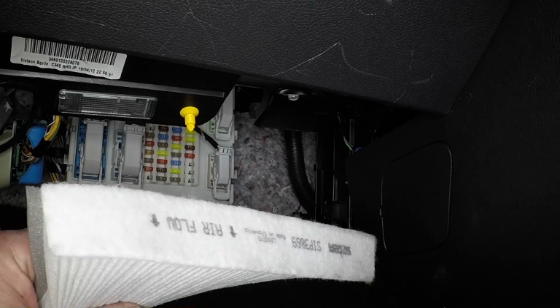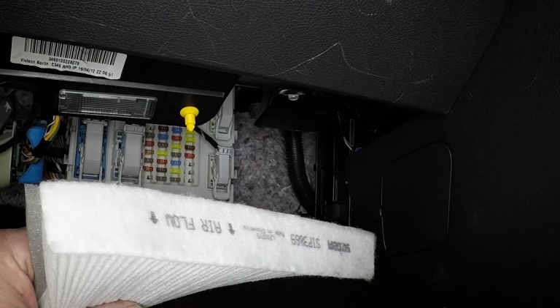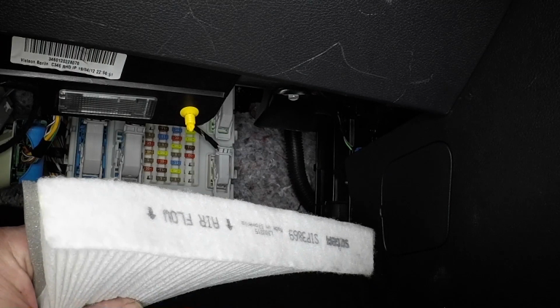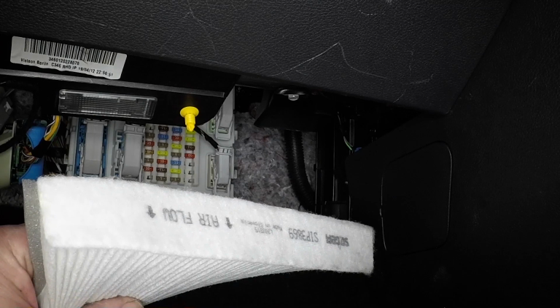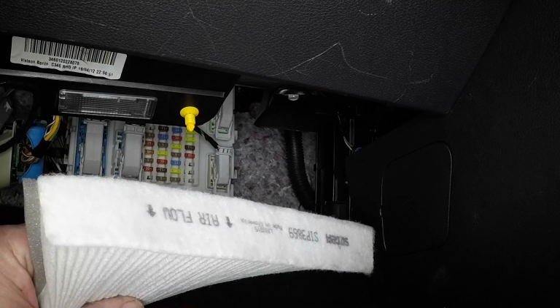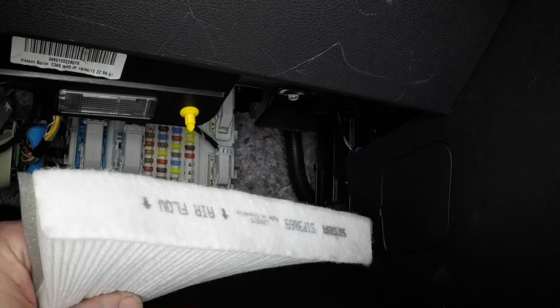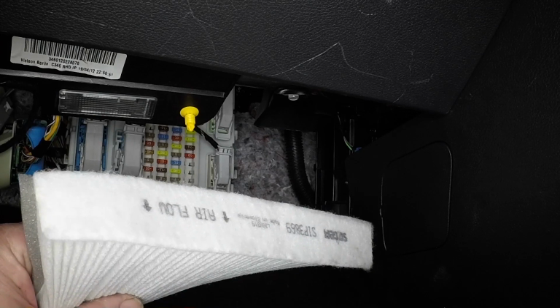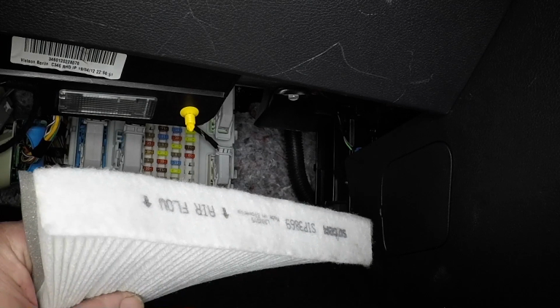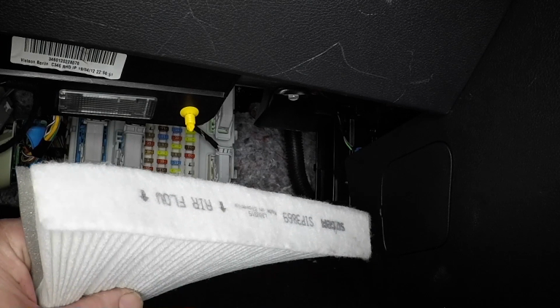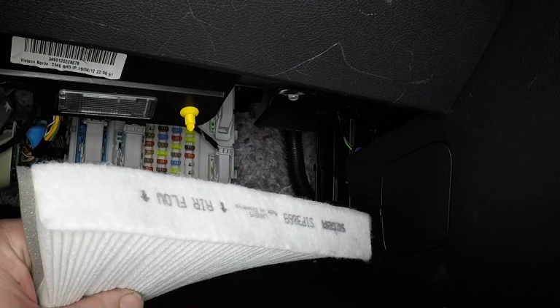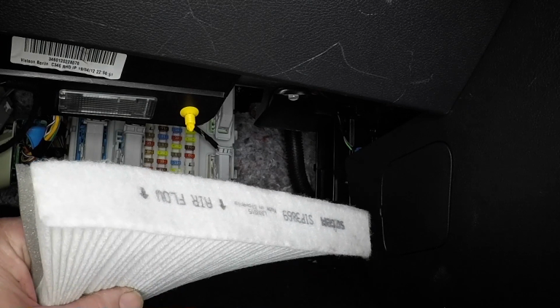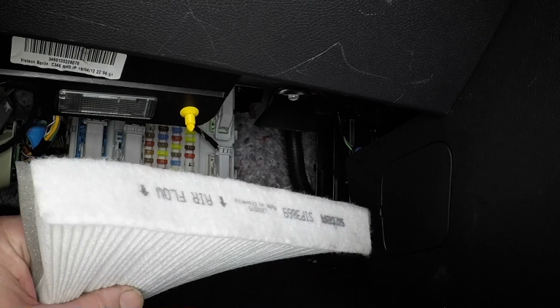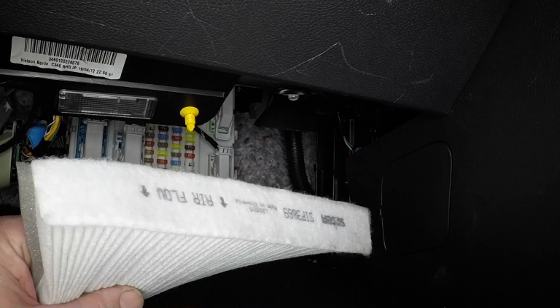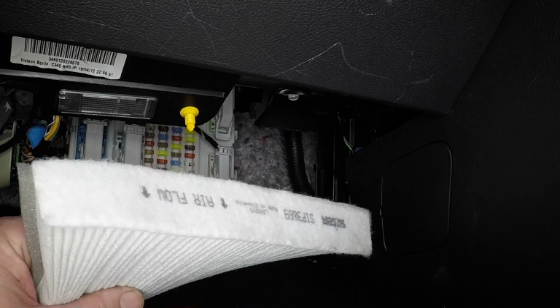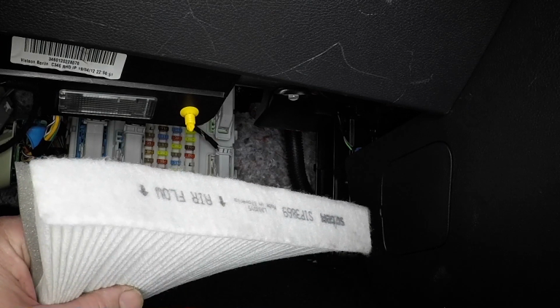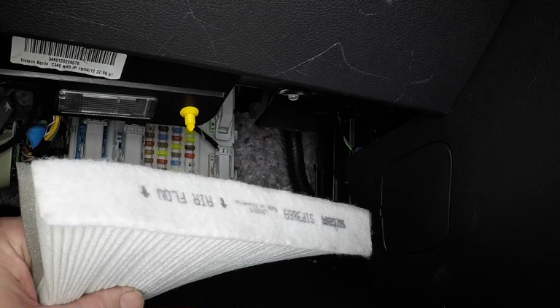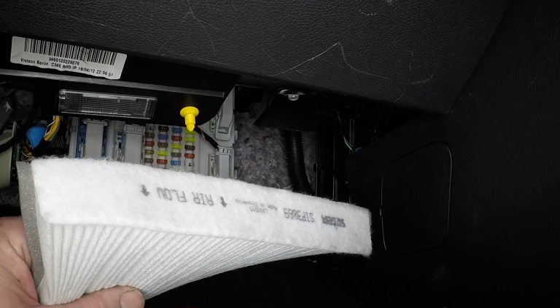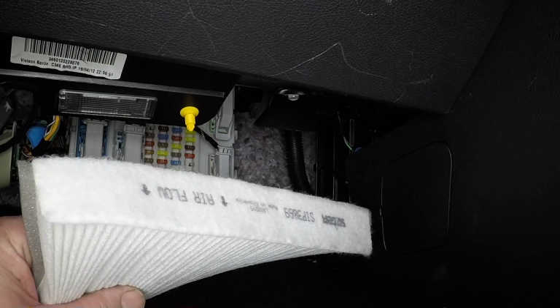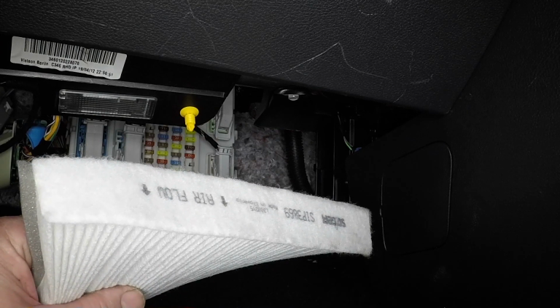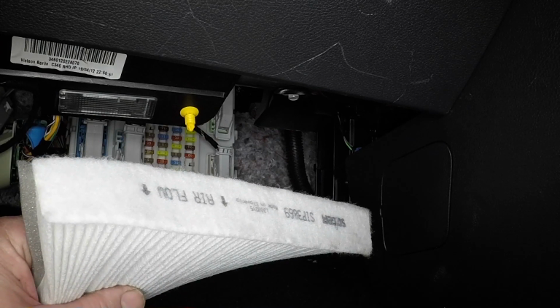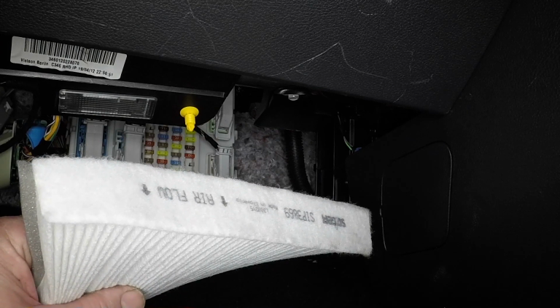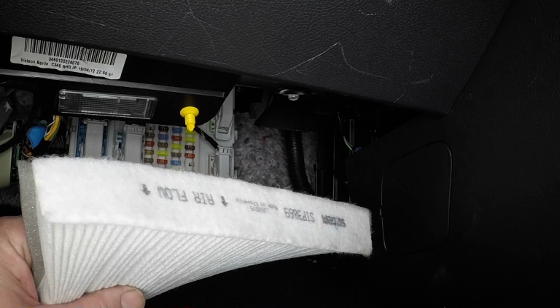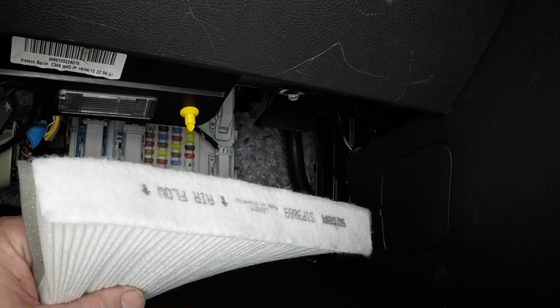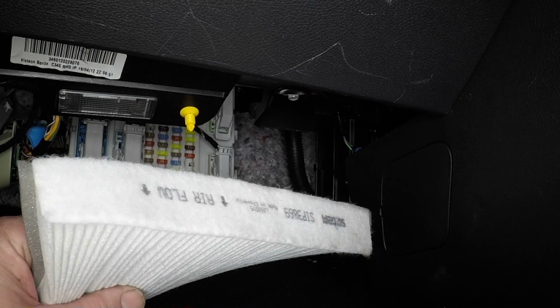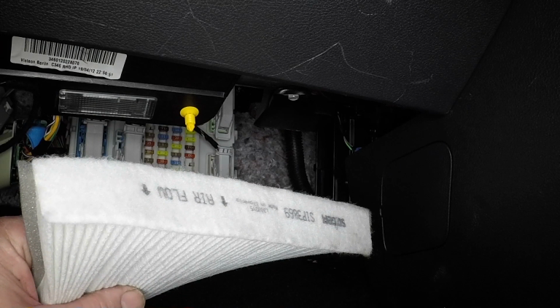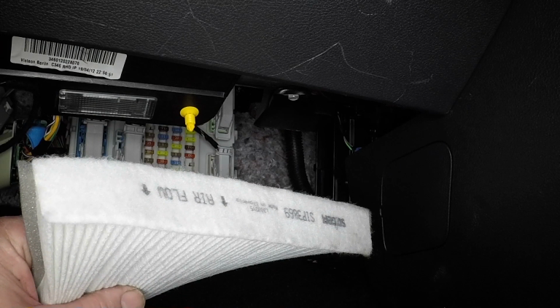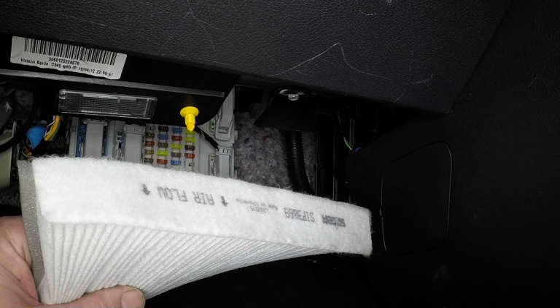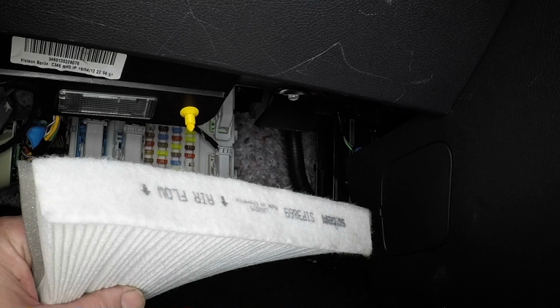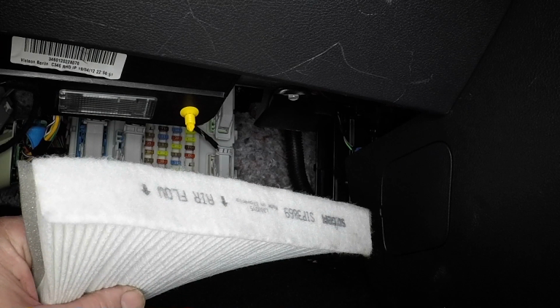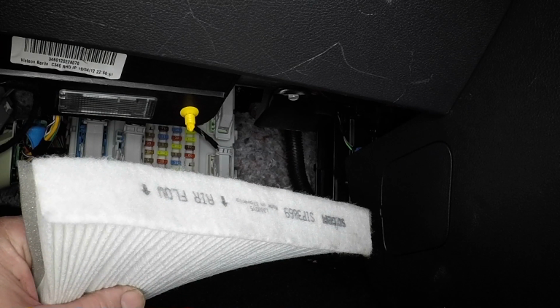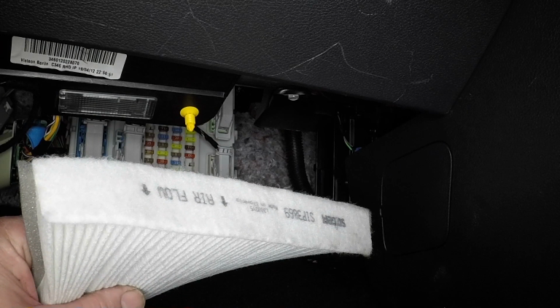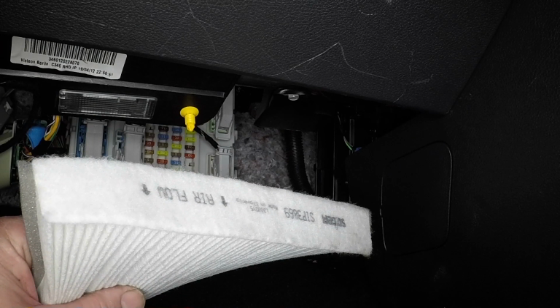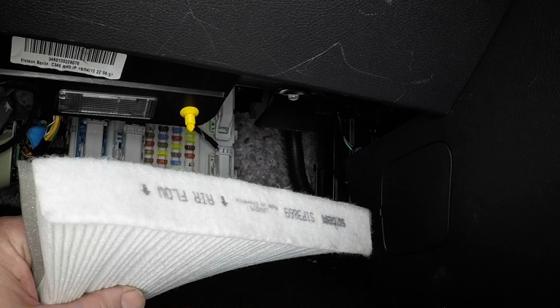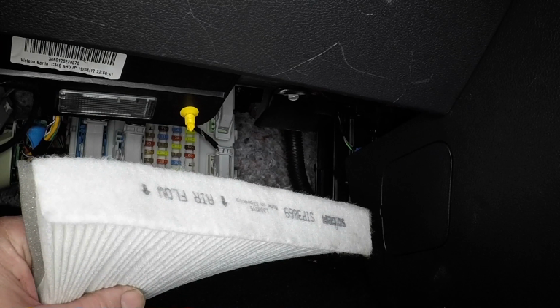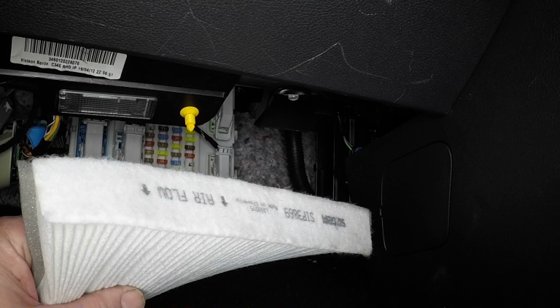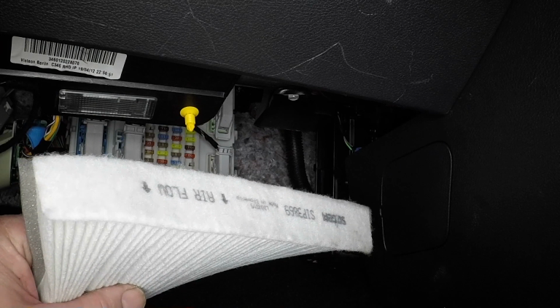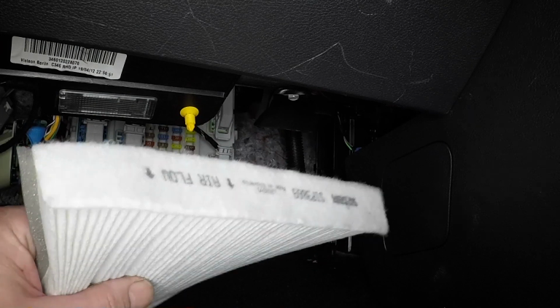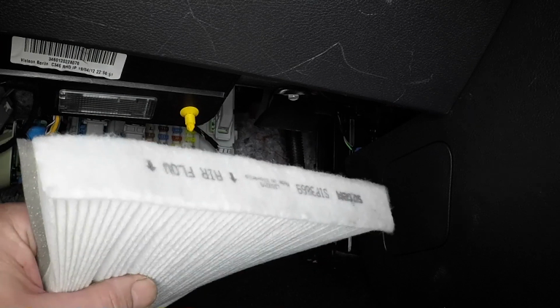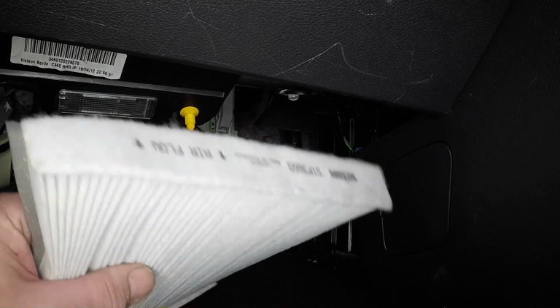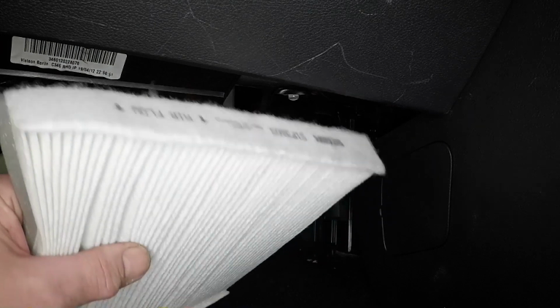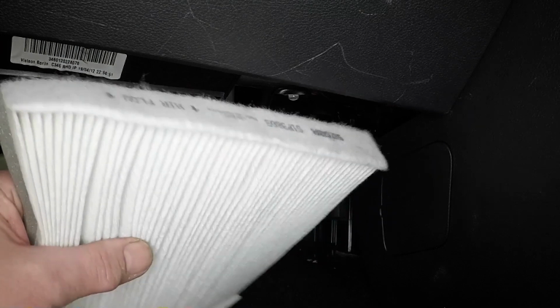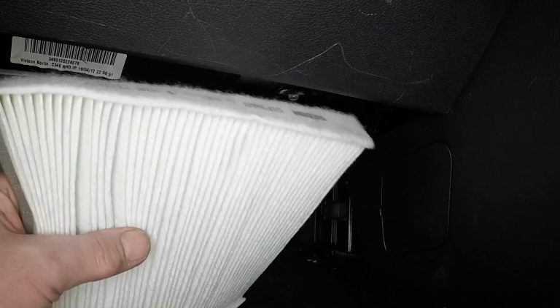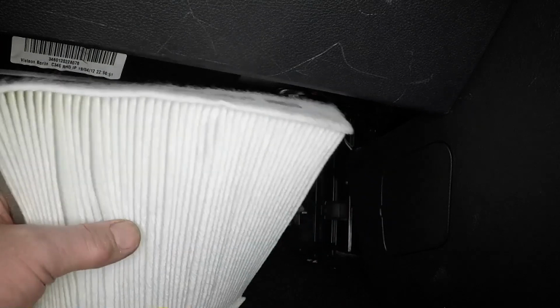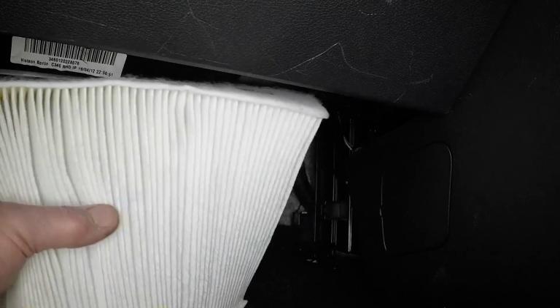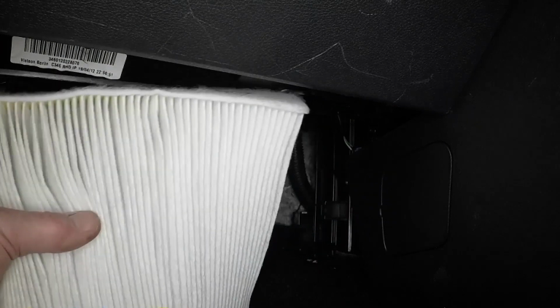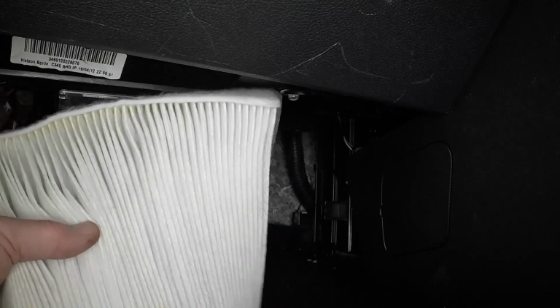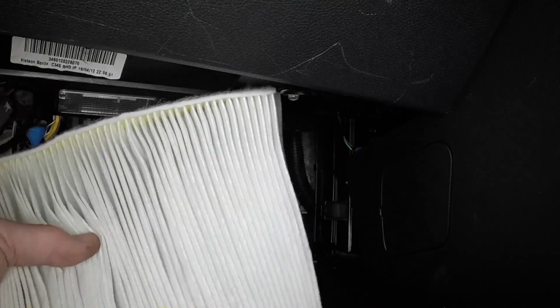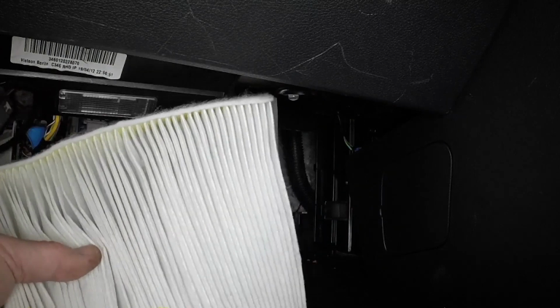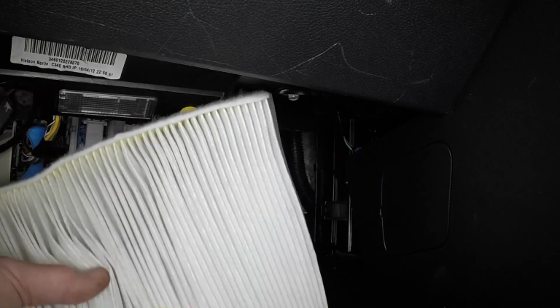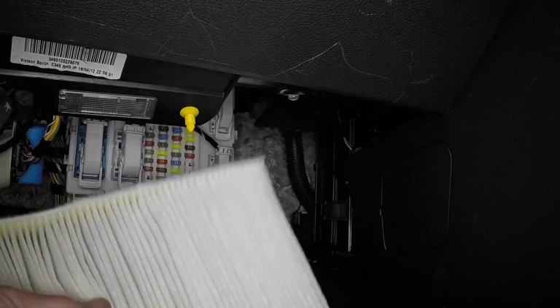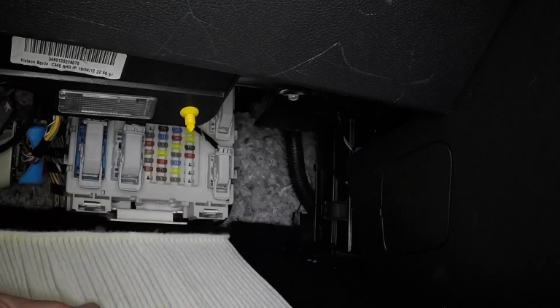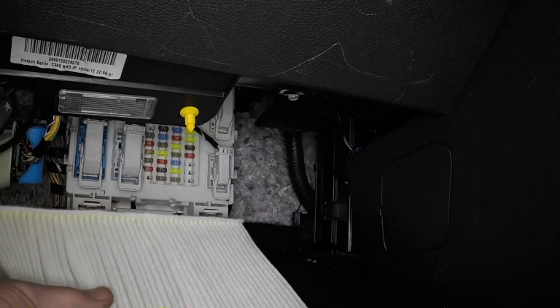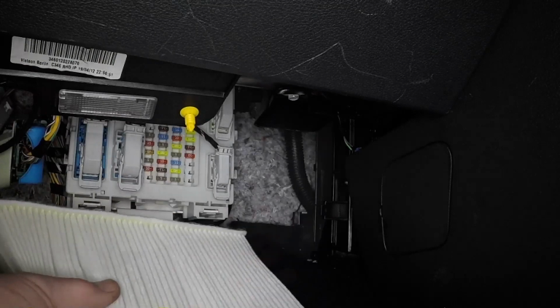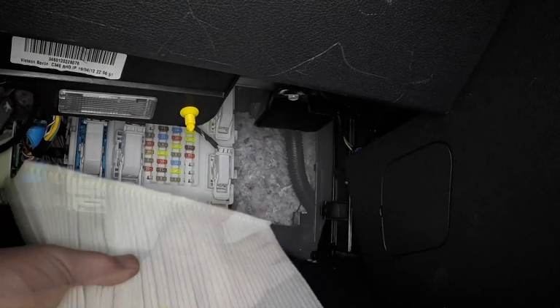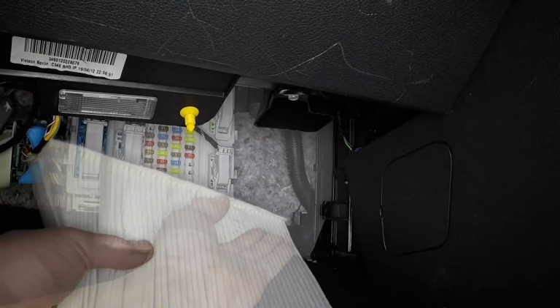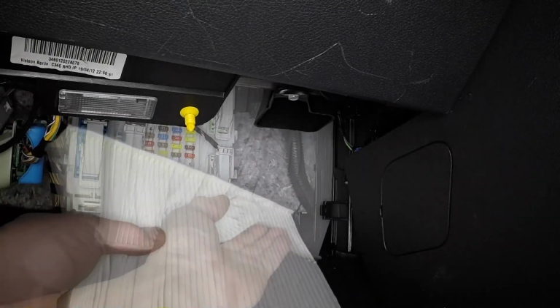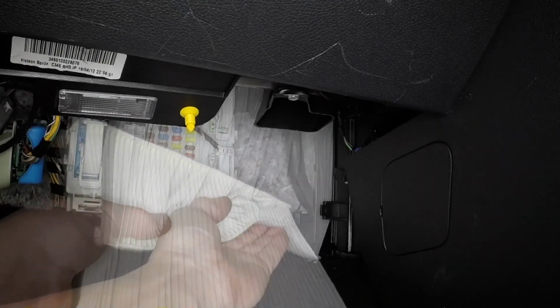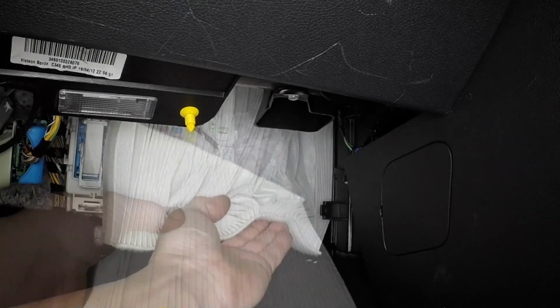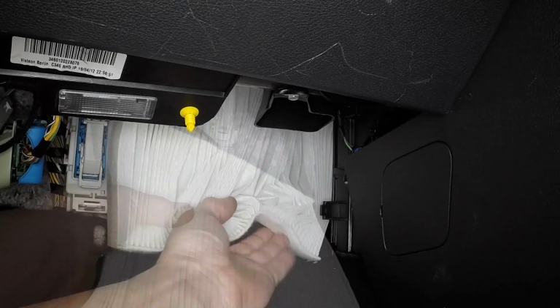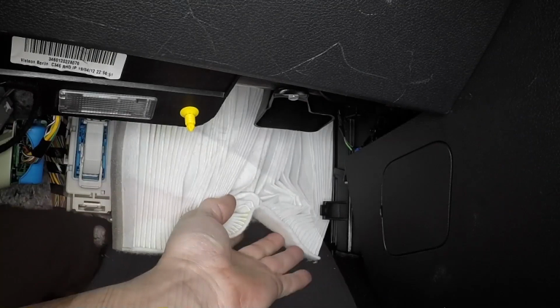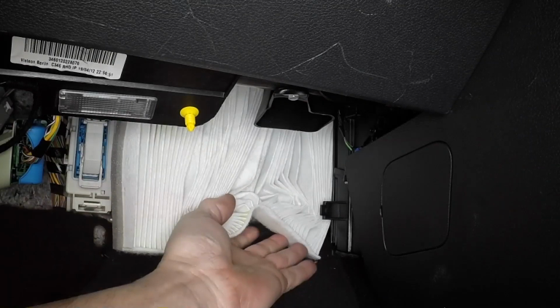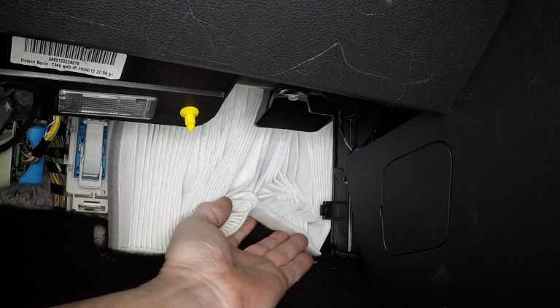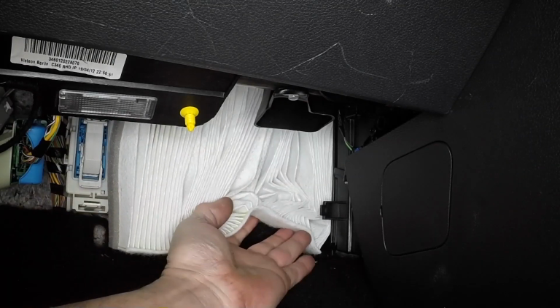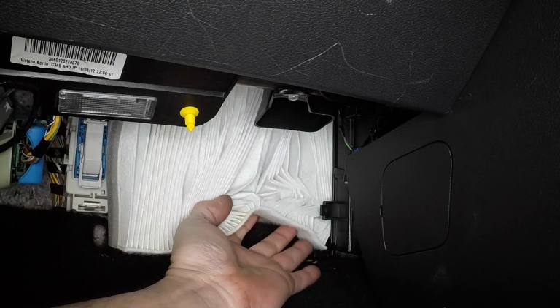Note the arrows indicating airflow on the edge of the filter element. The arrows must point to the rear of the vehicle.